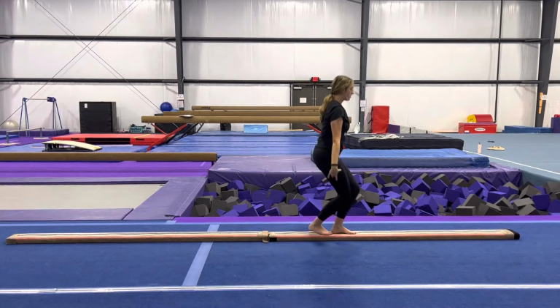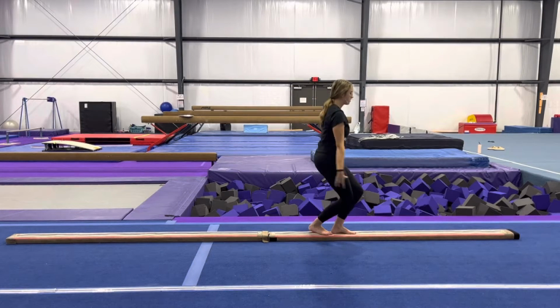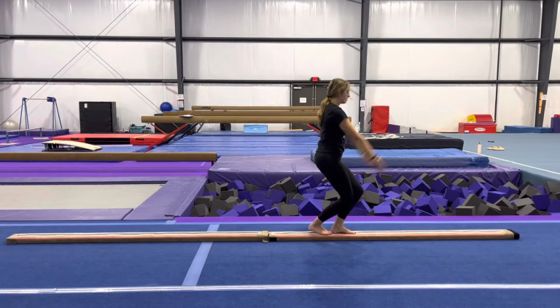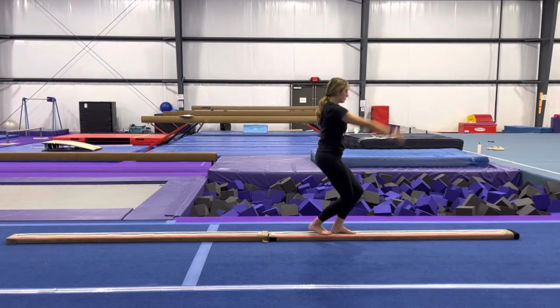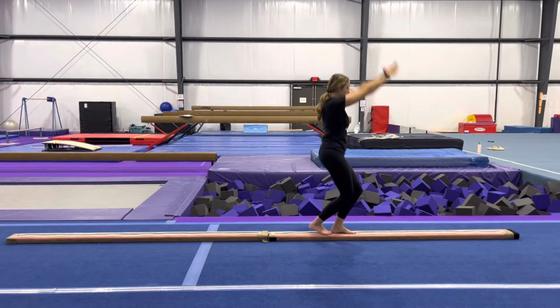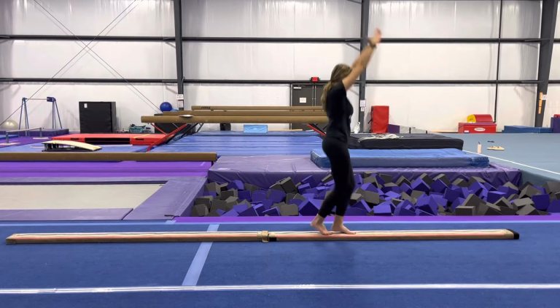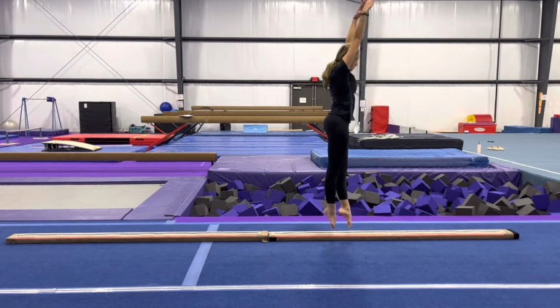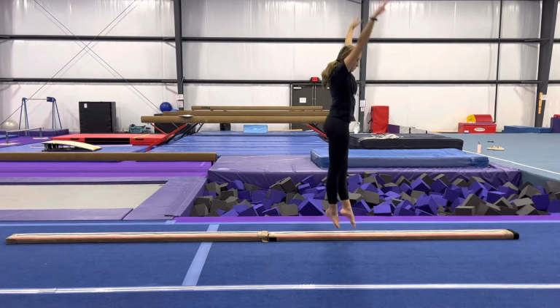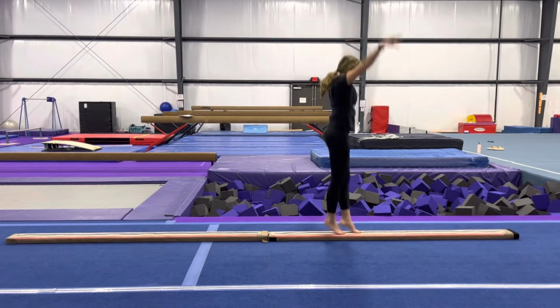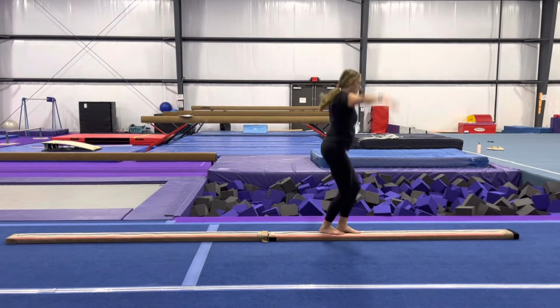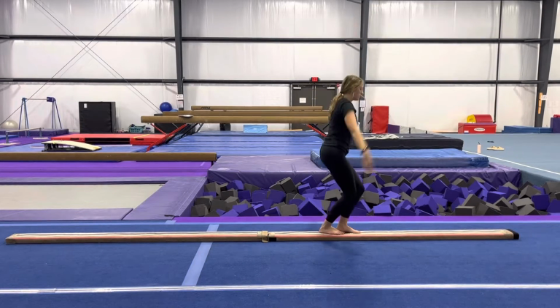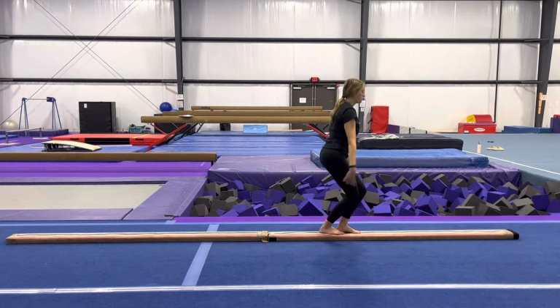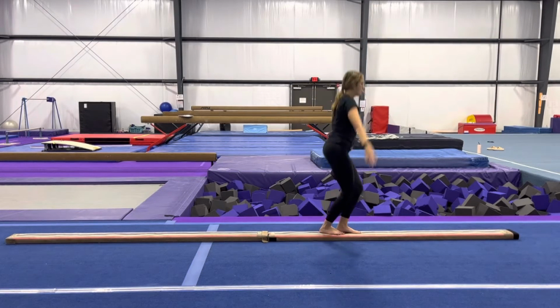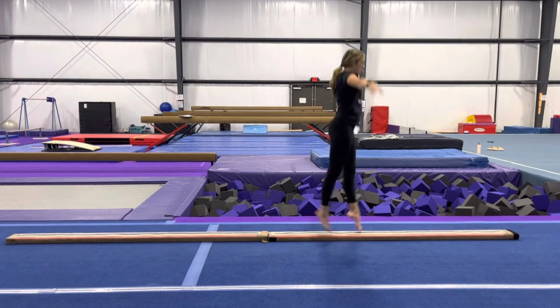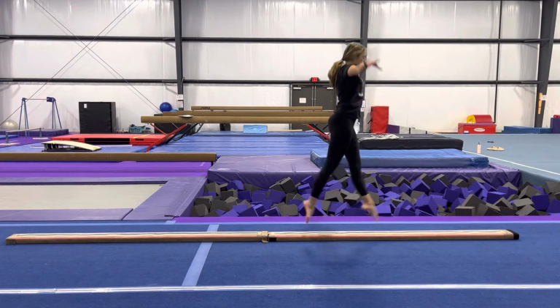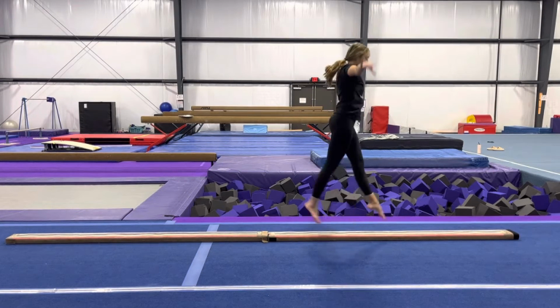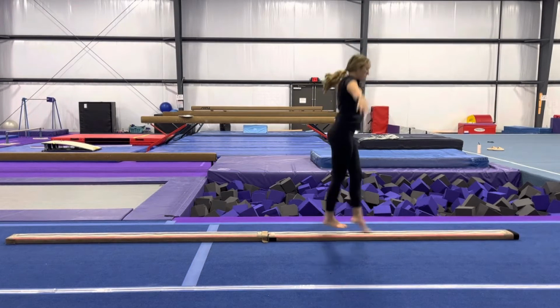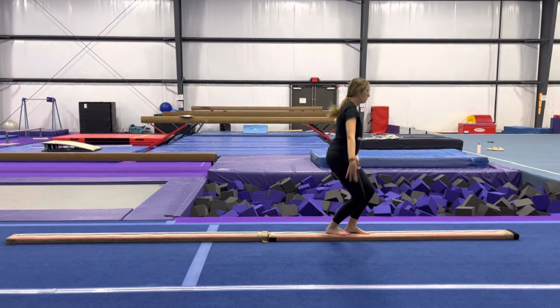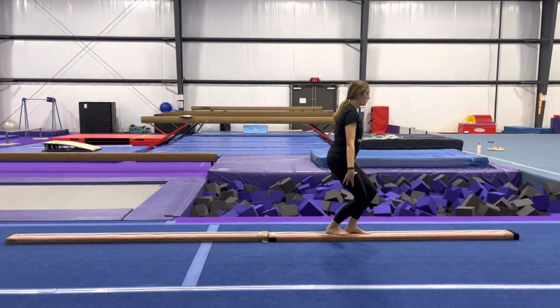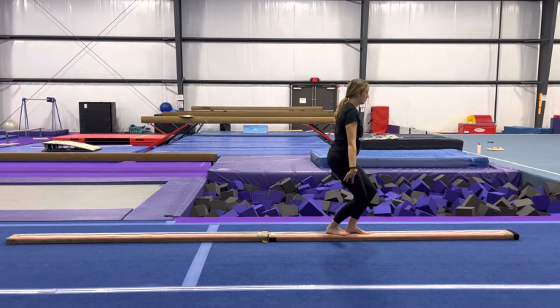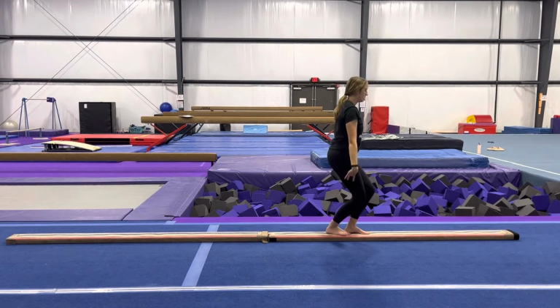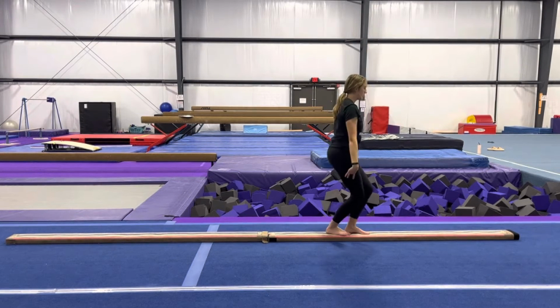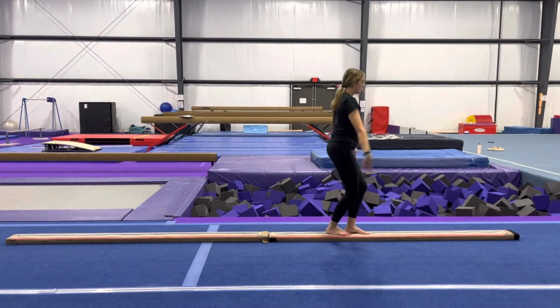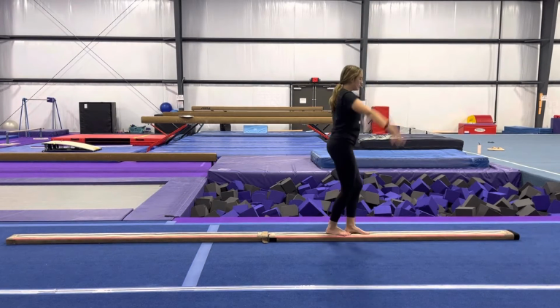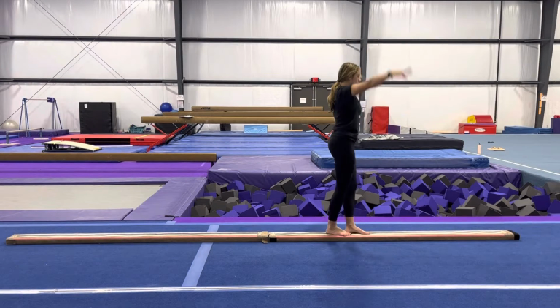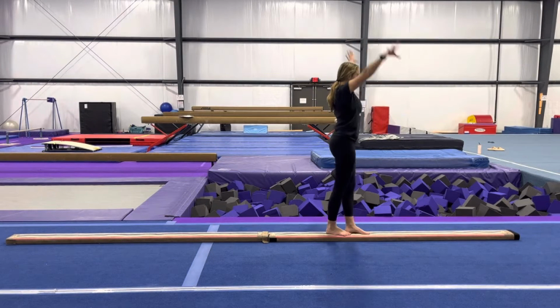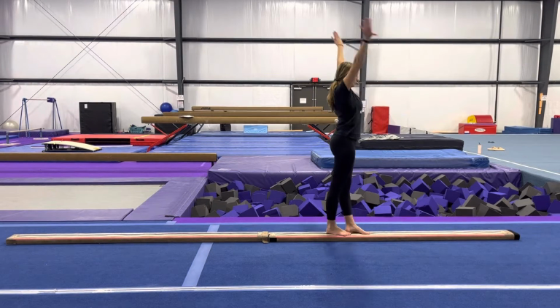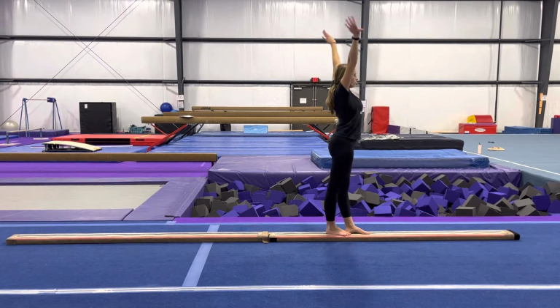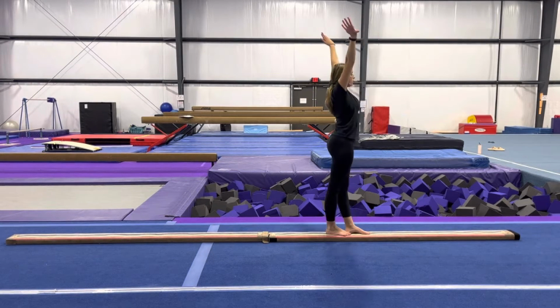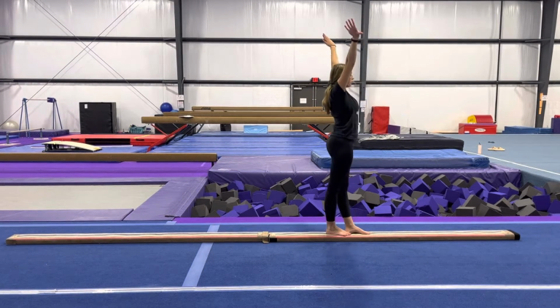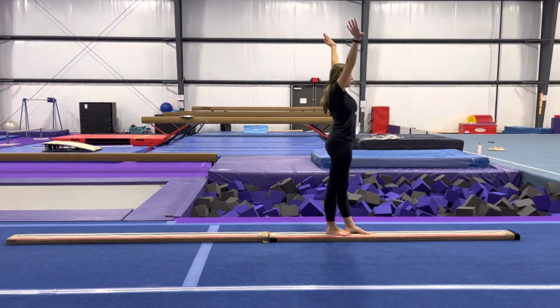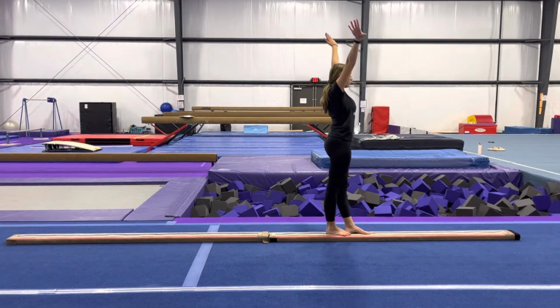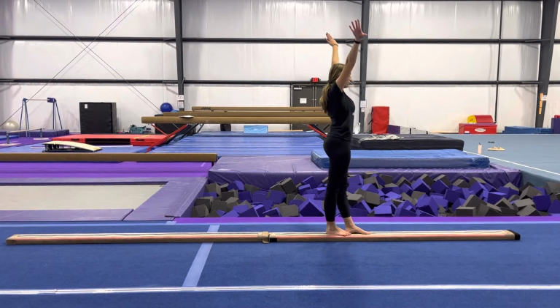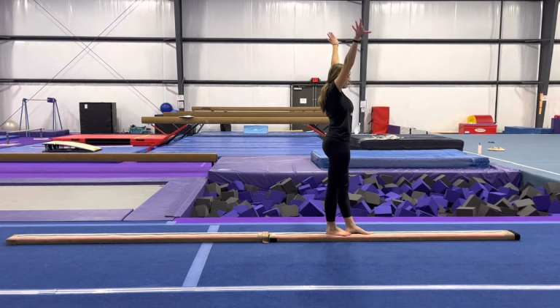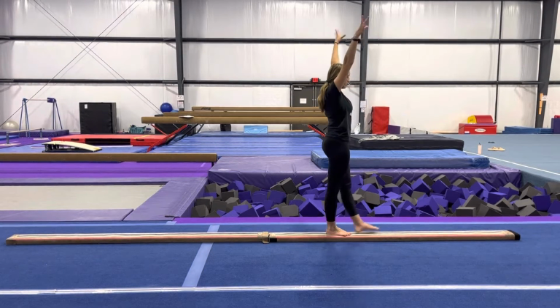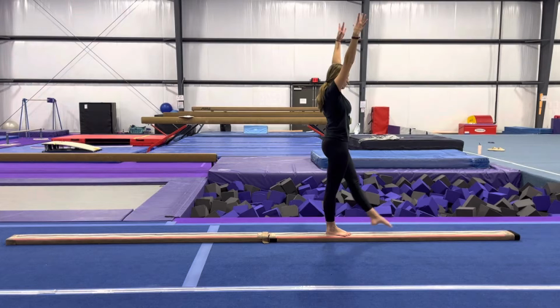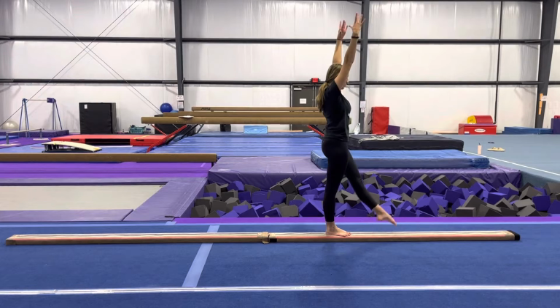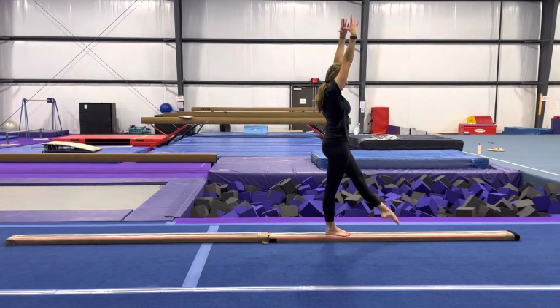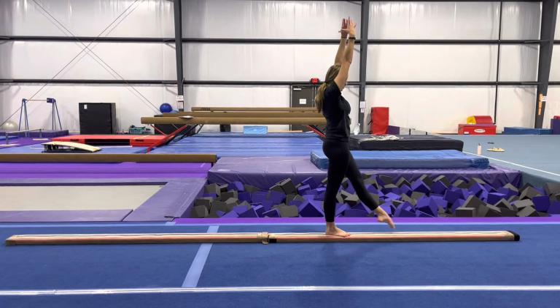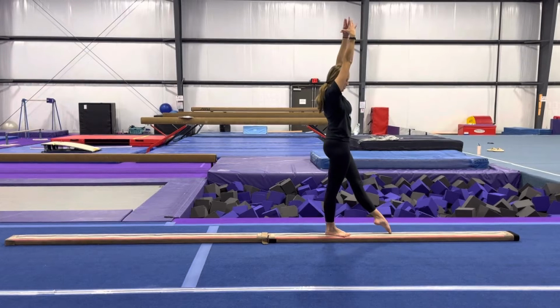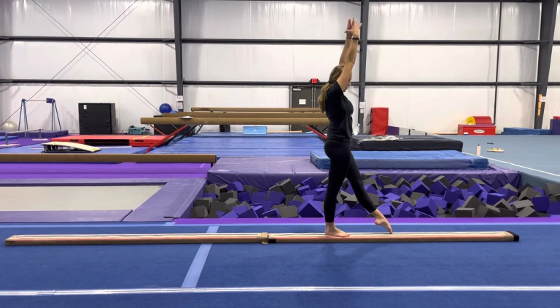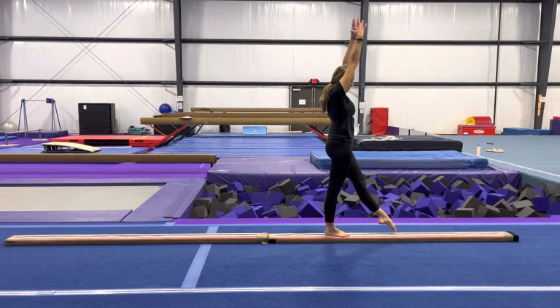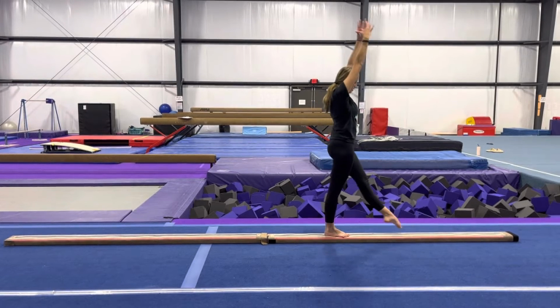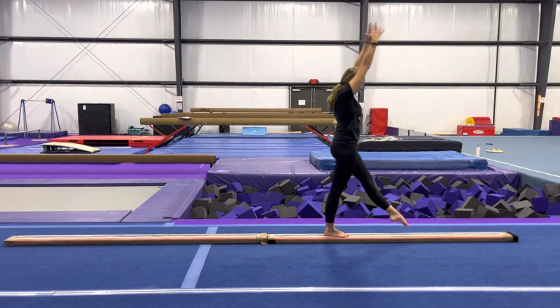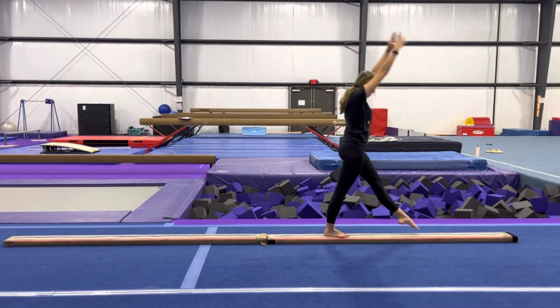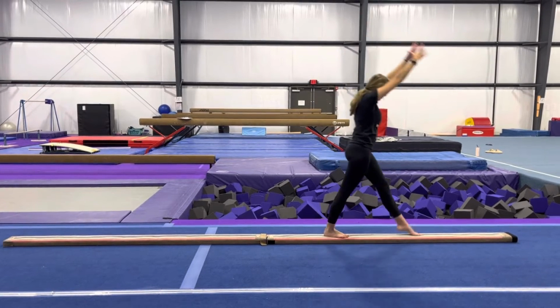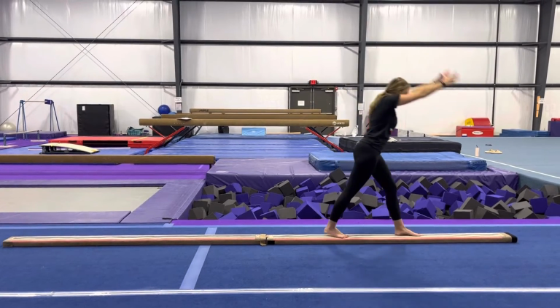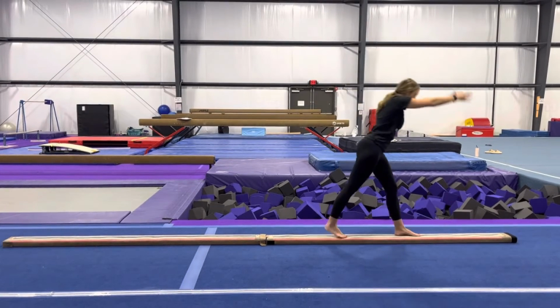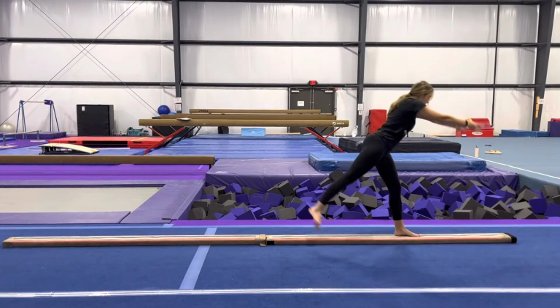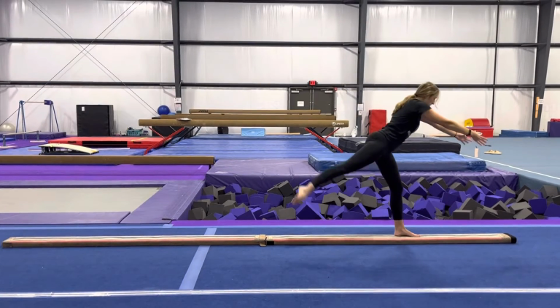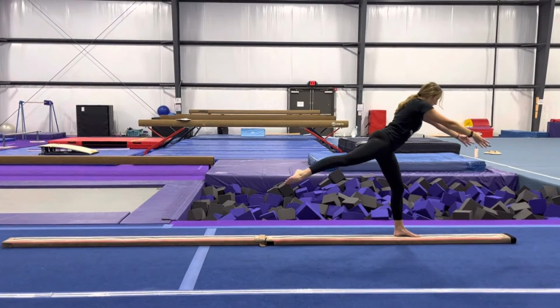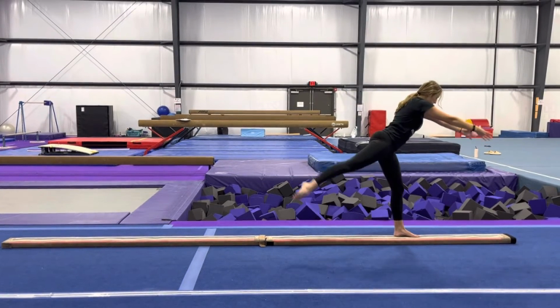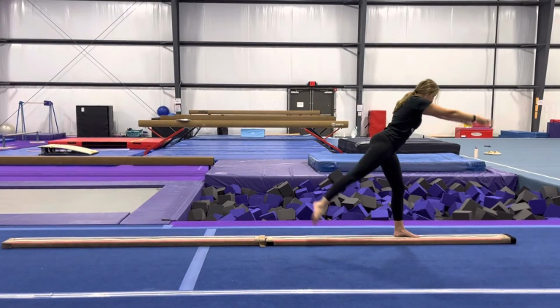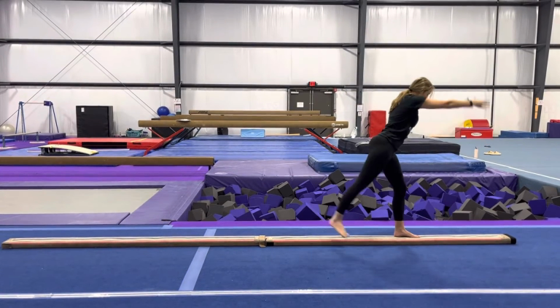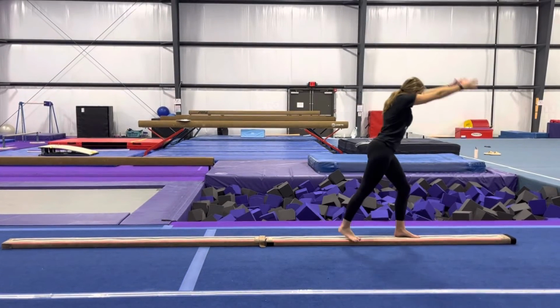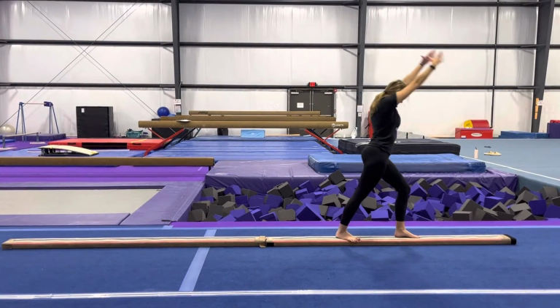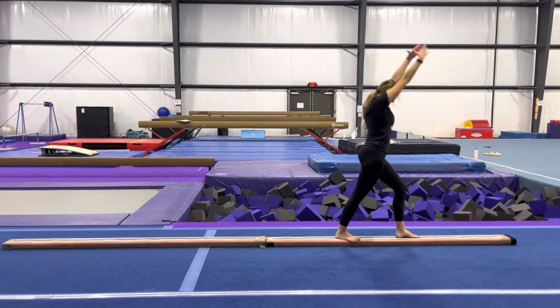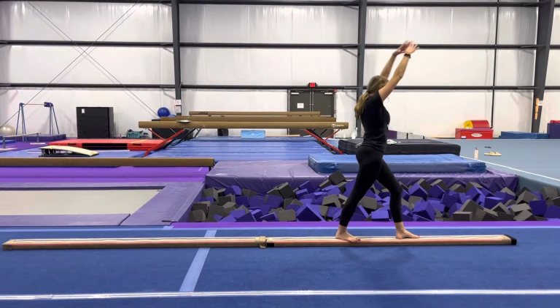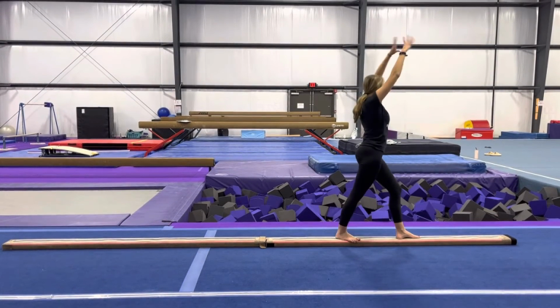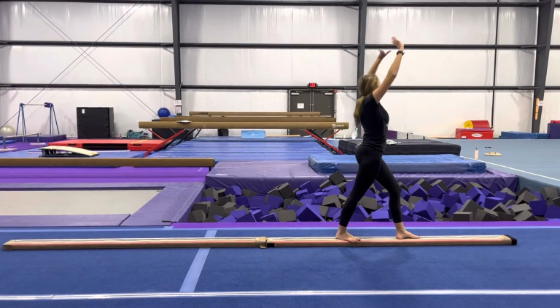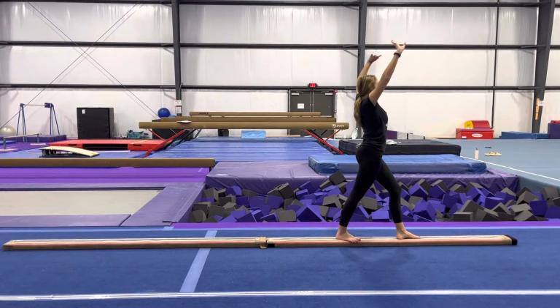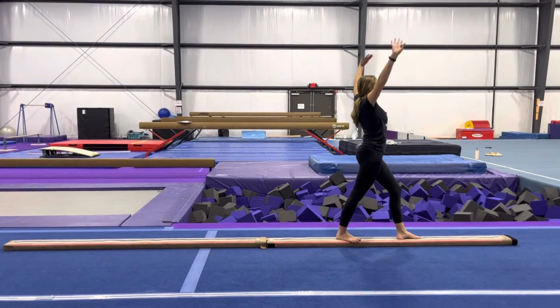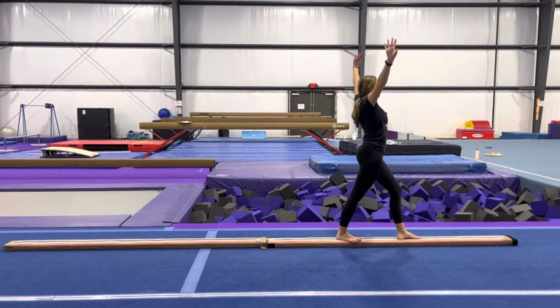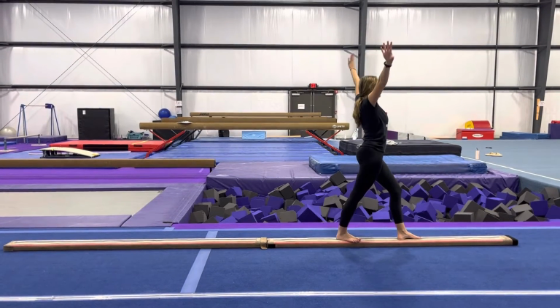Straight jump, split jump, finish. Point, handstand, reach the end of the beam, finish.